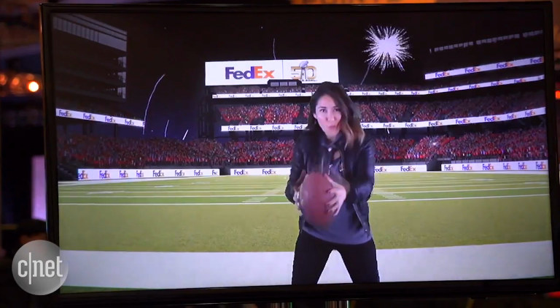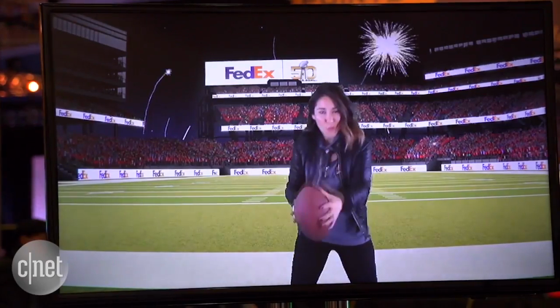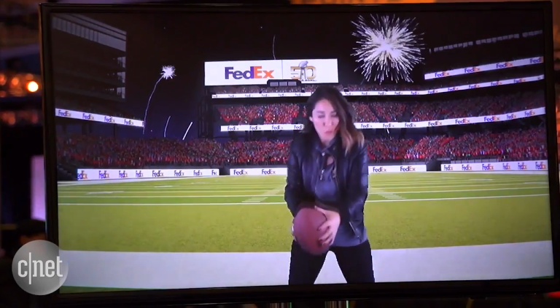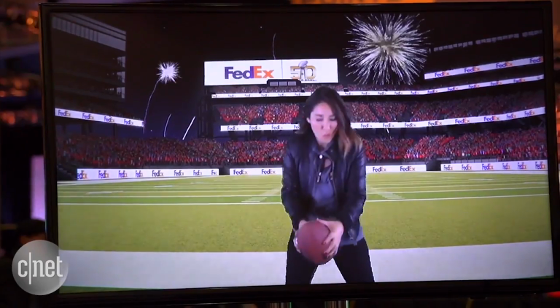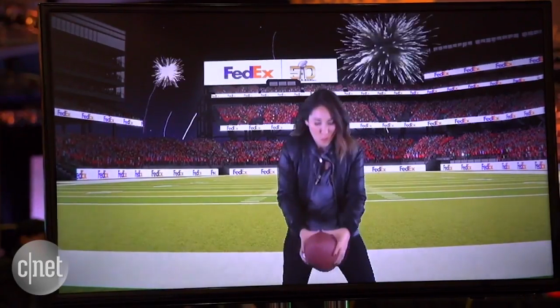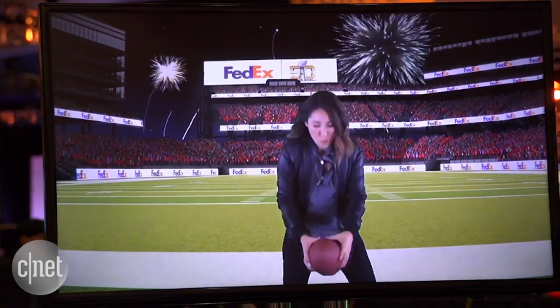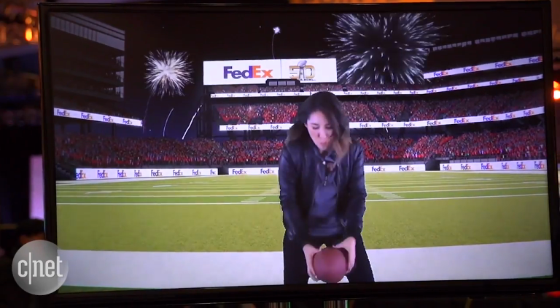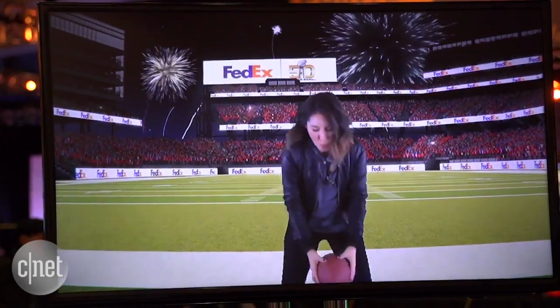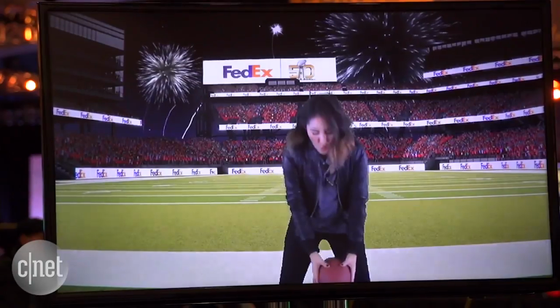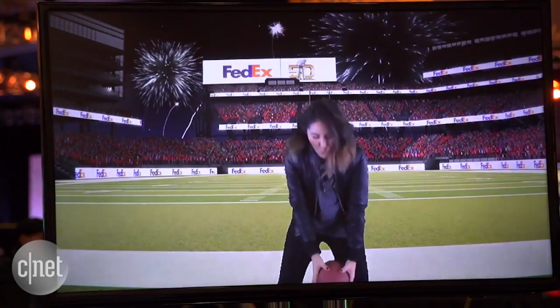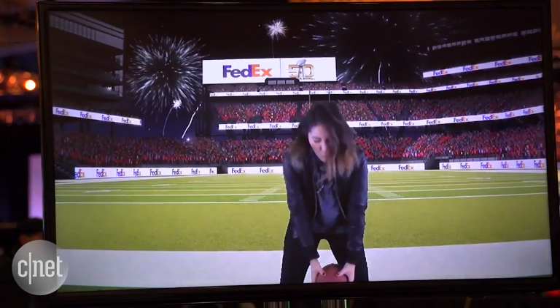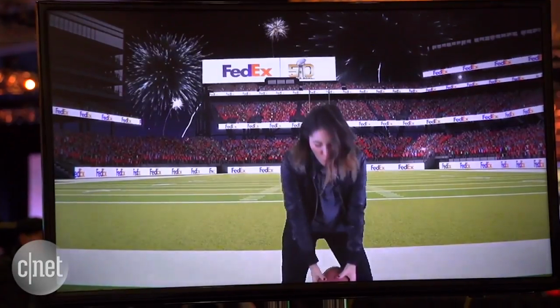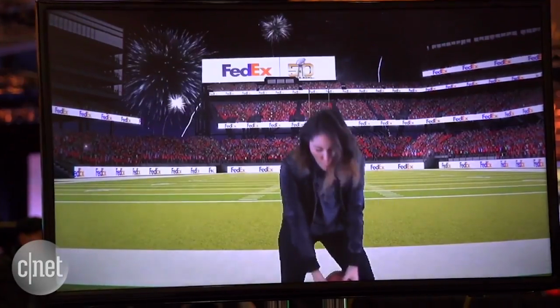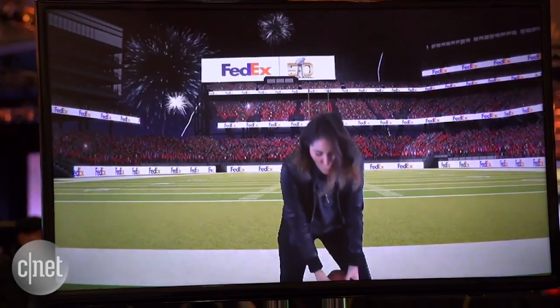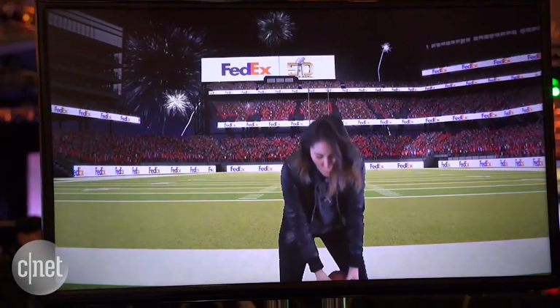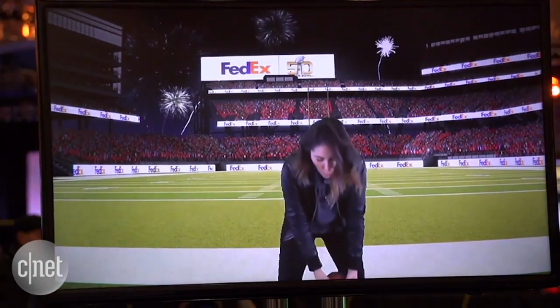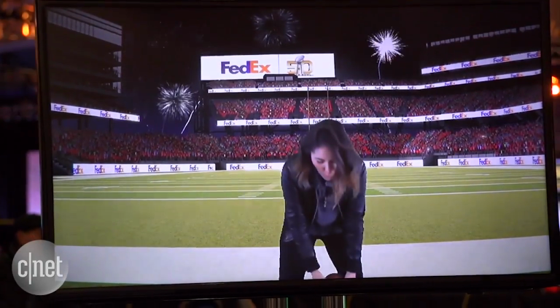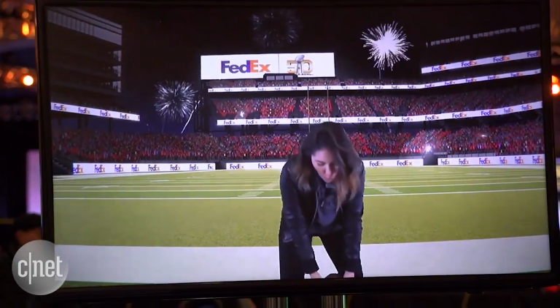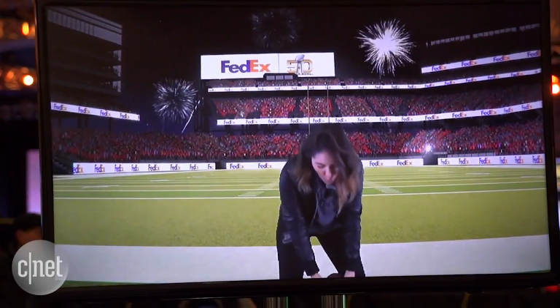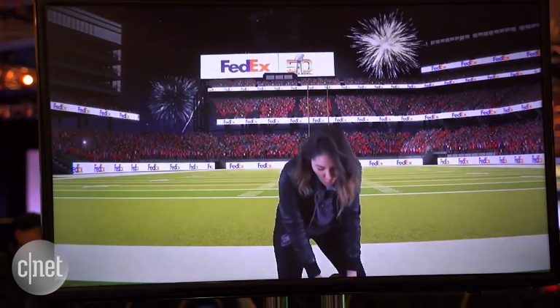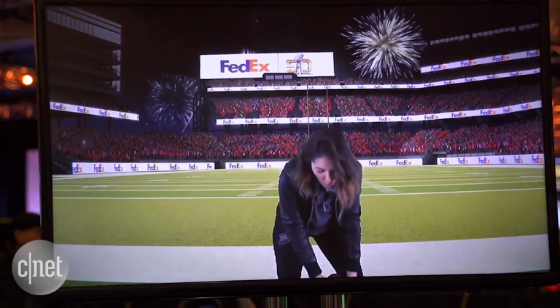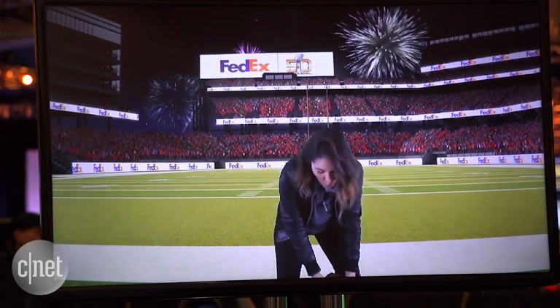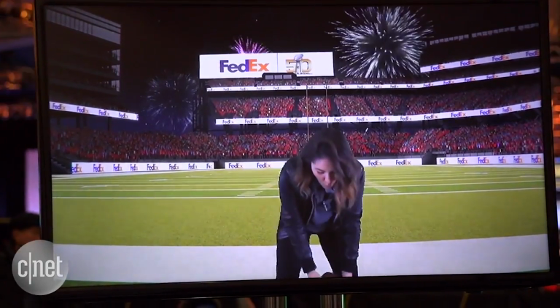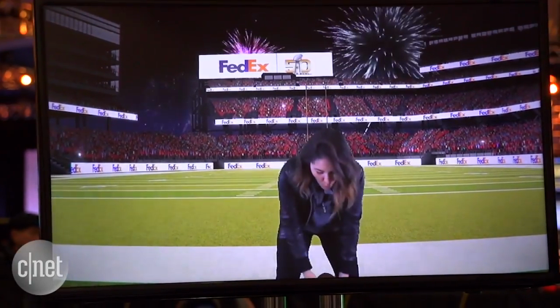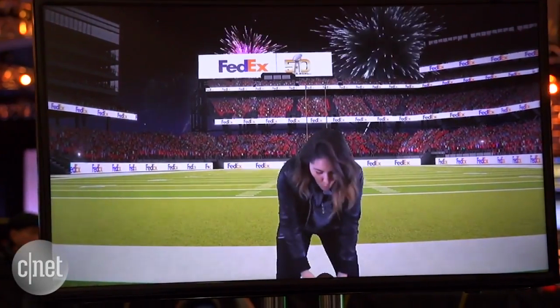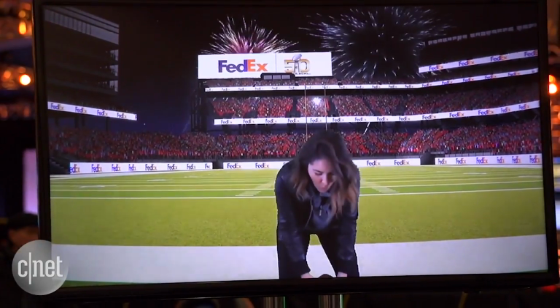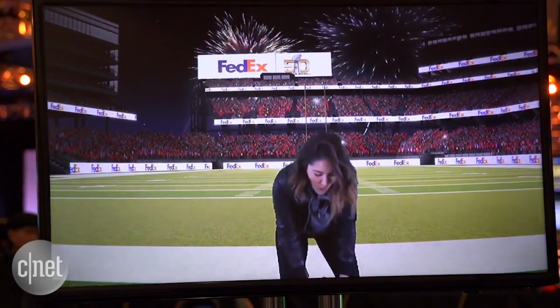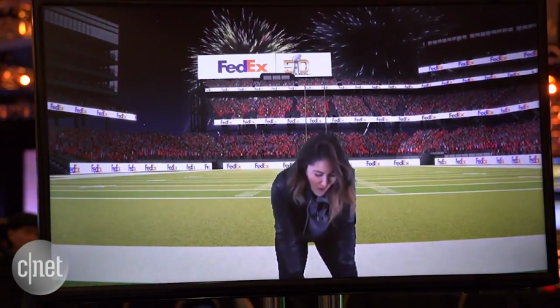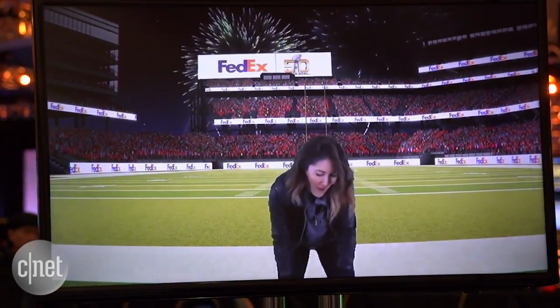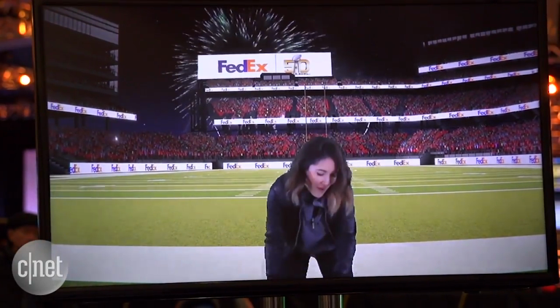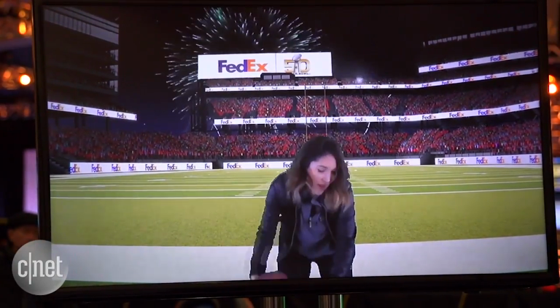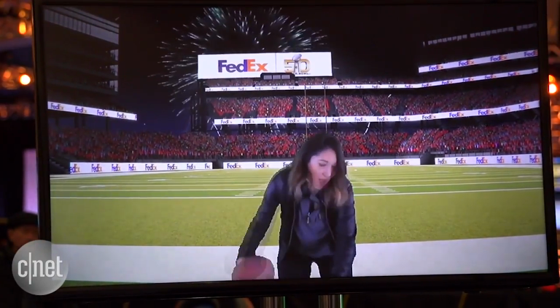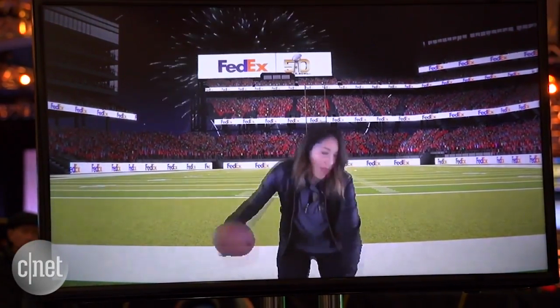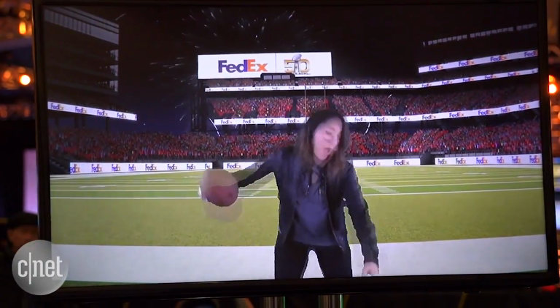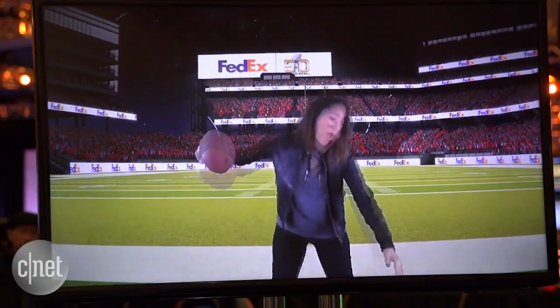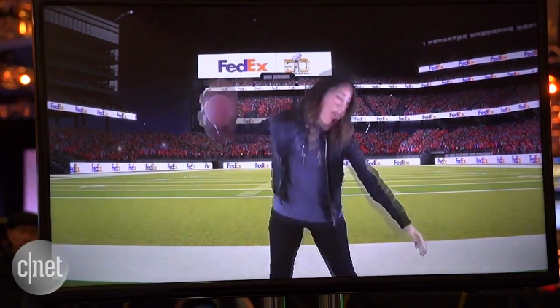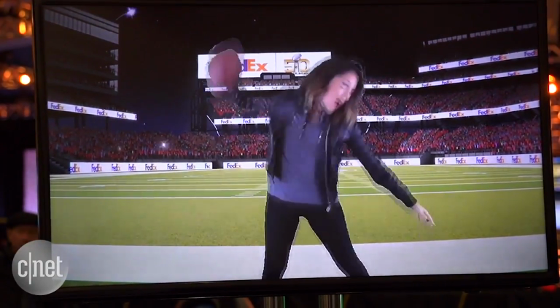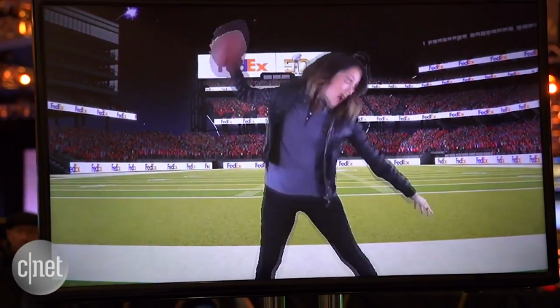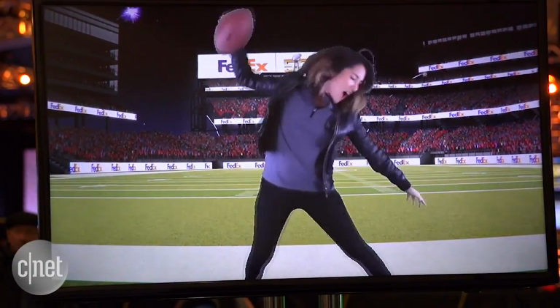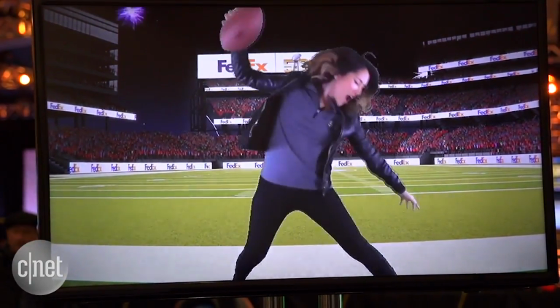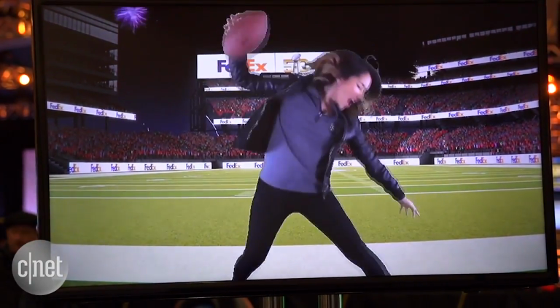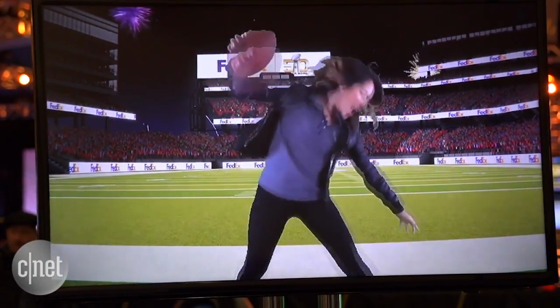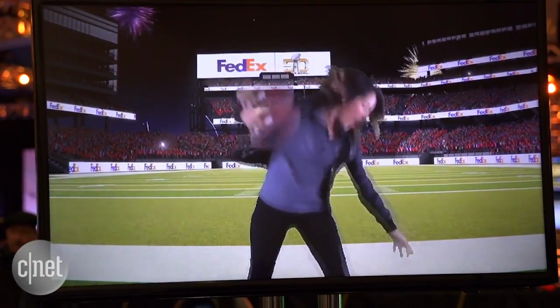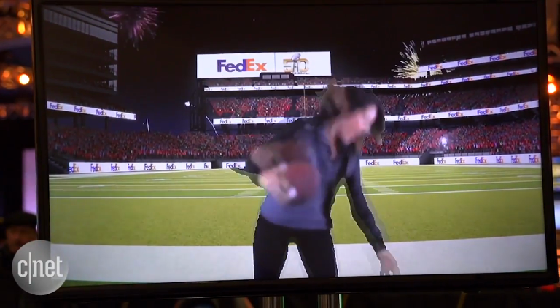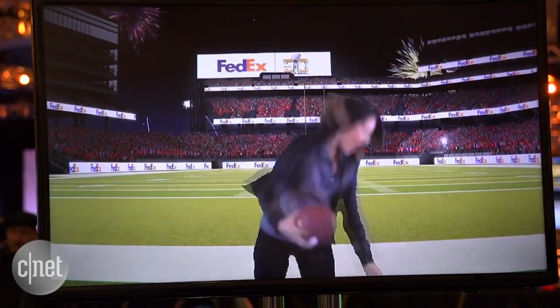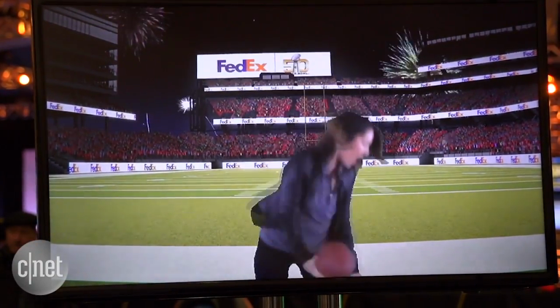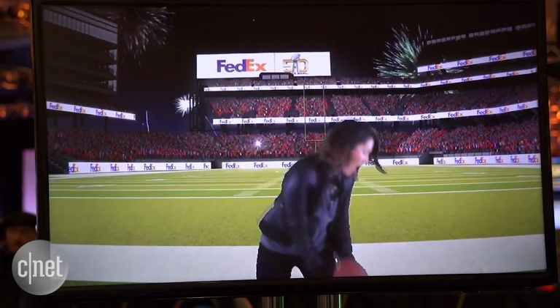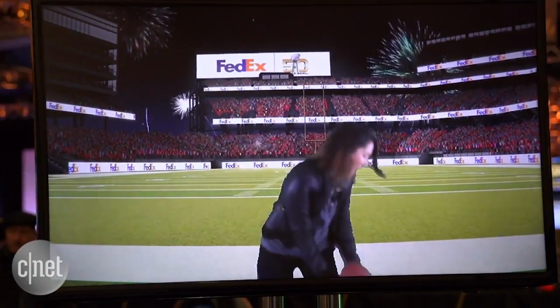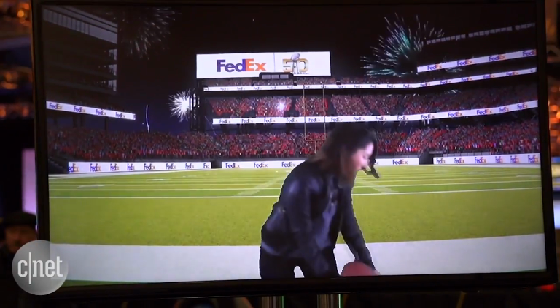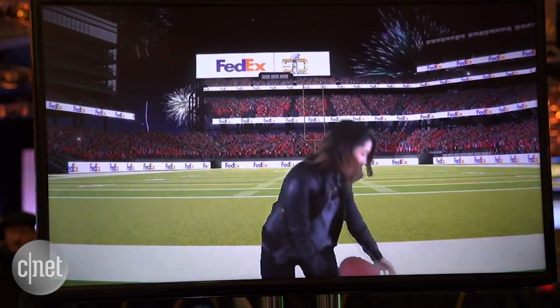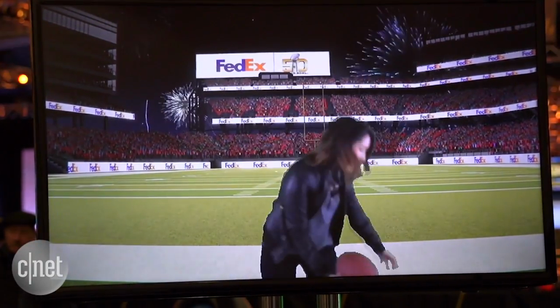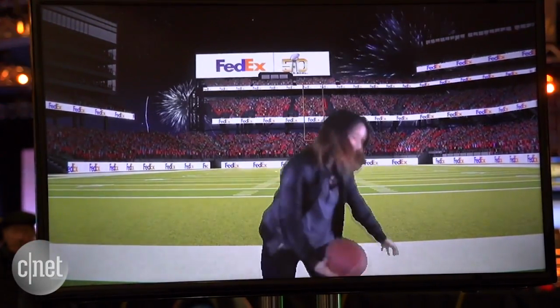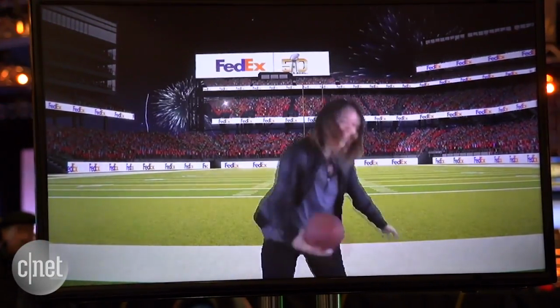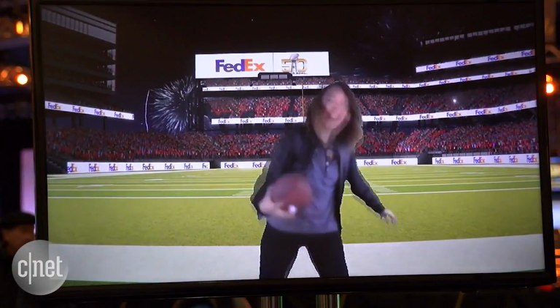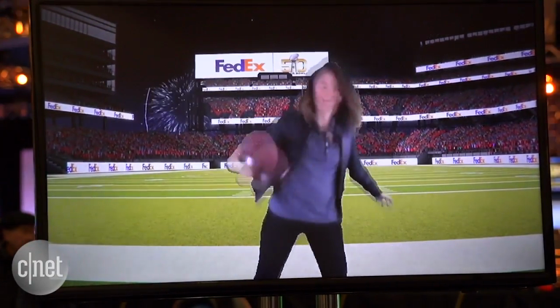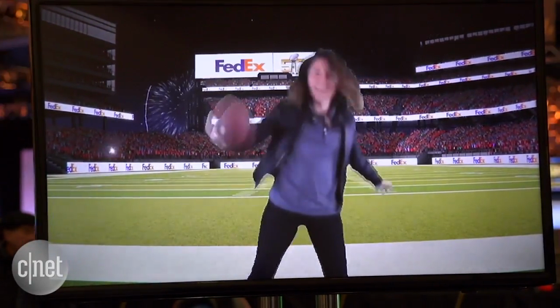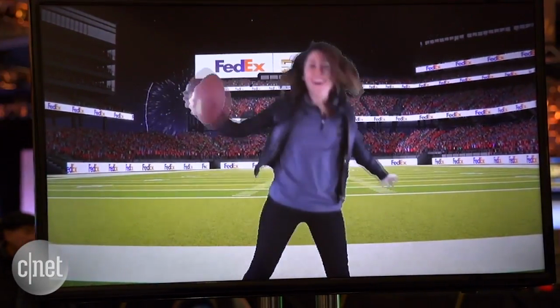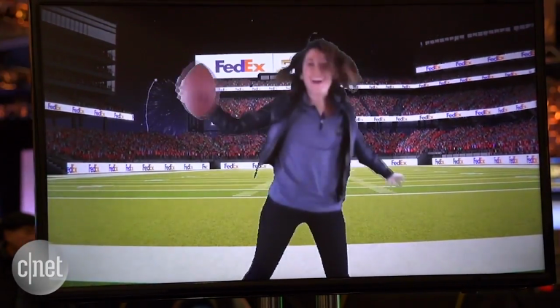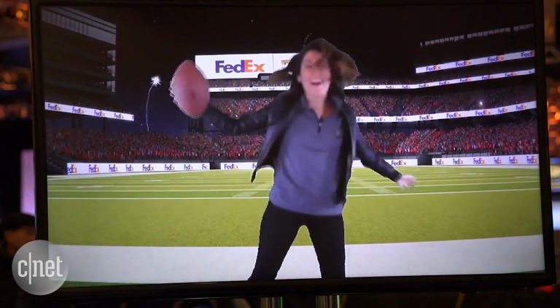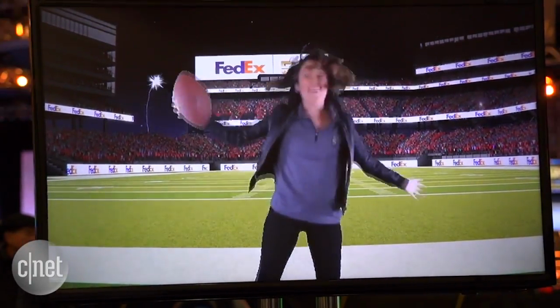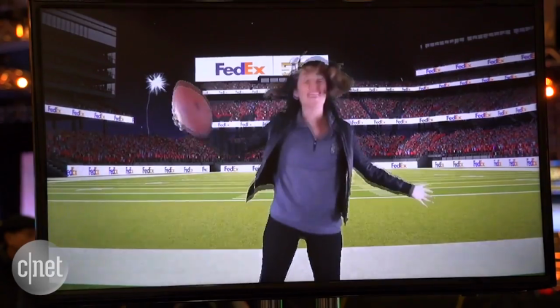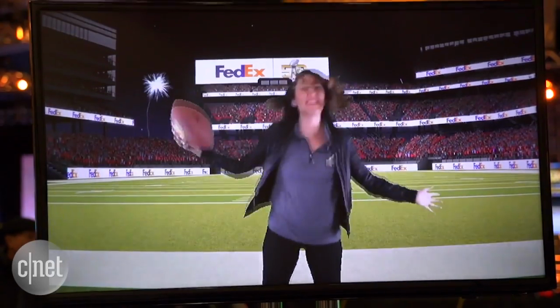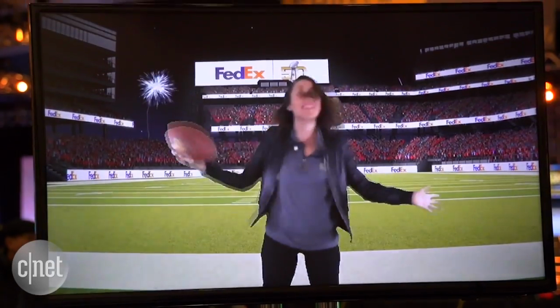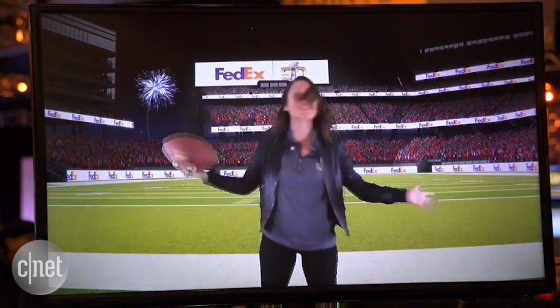Technology brings fans even closer to the action. In San Francisco, Brian Tong, CNET.com for CBS News.